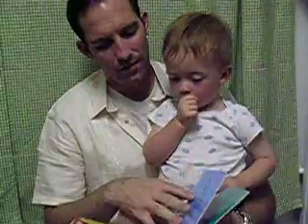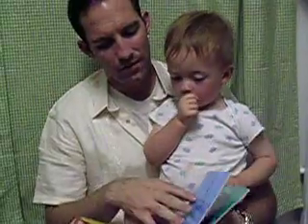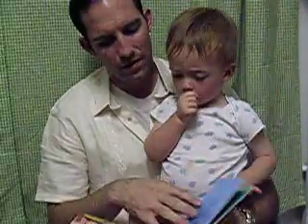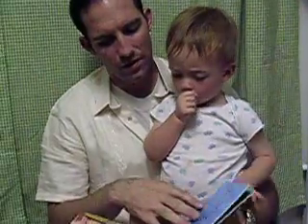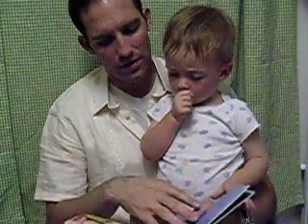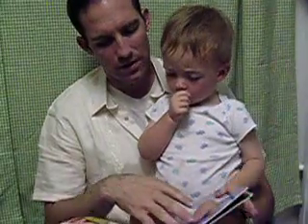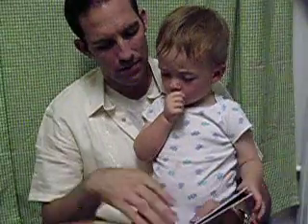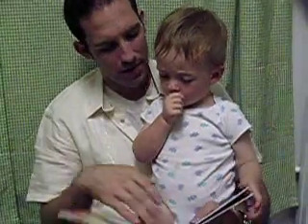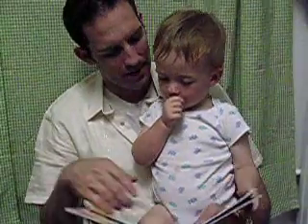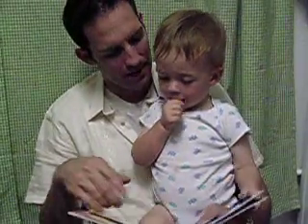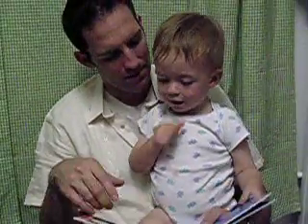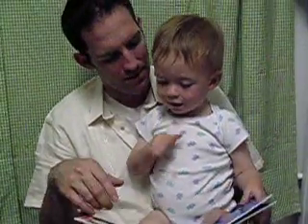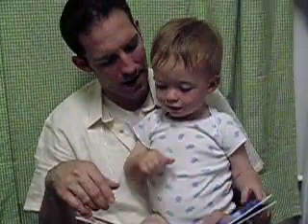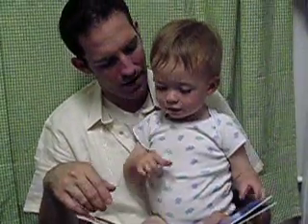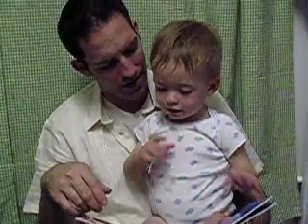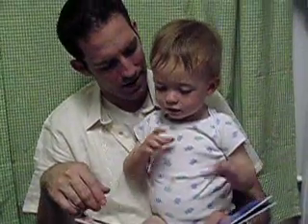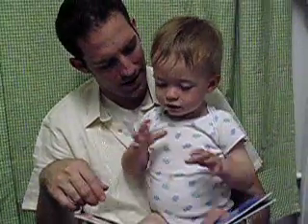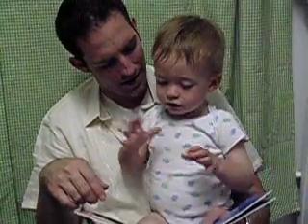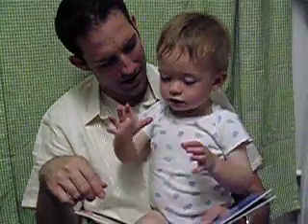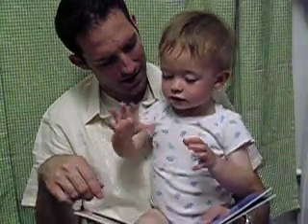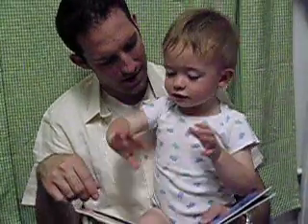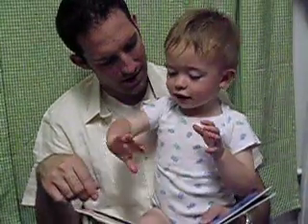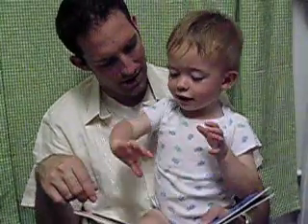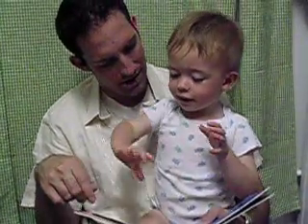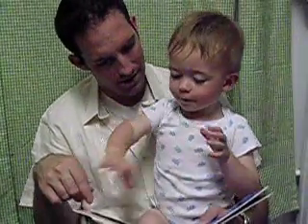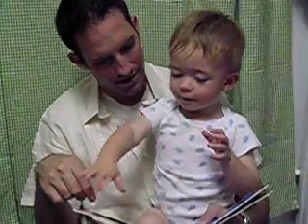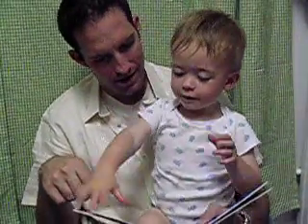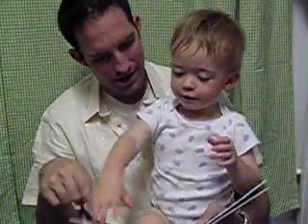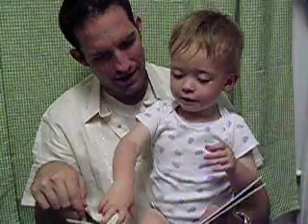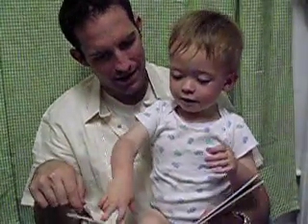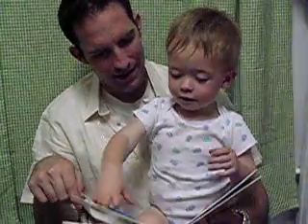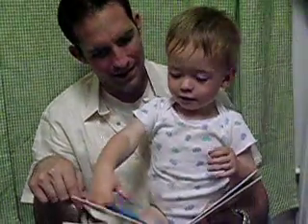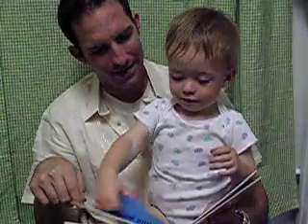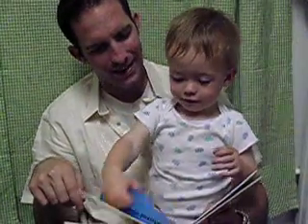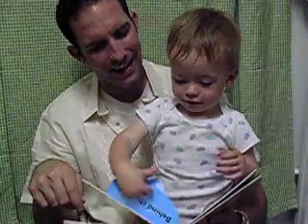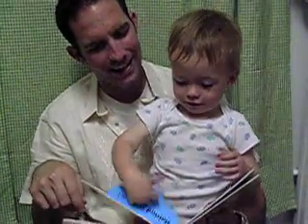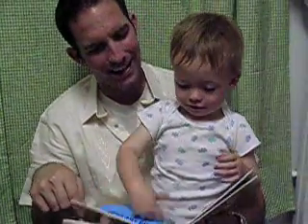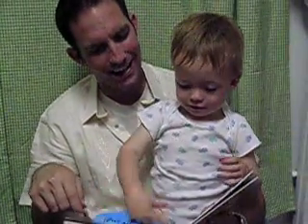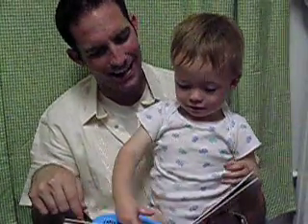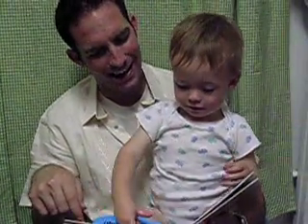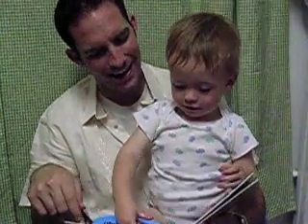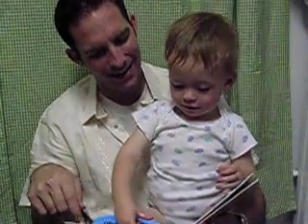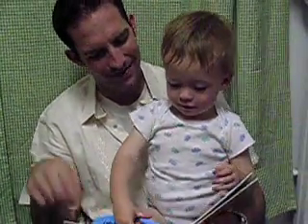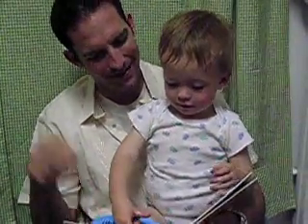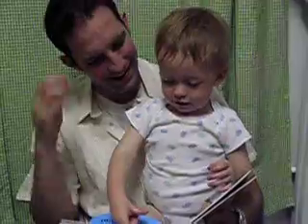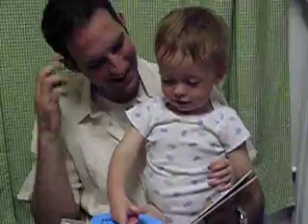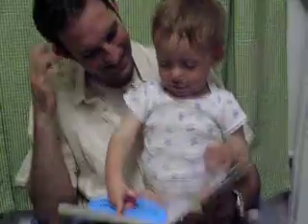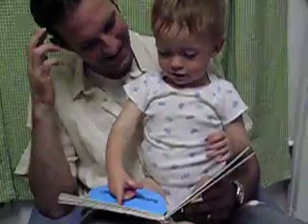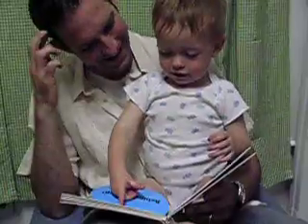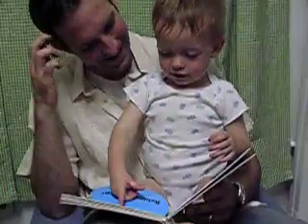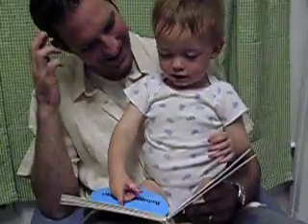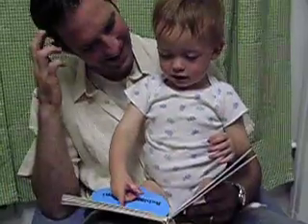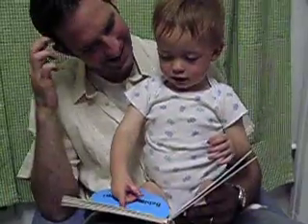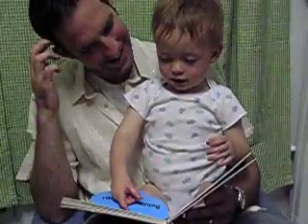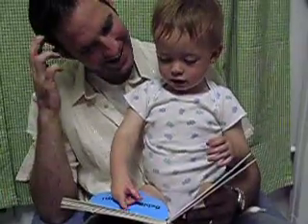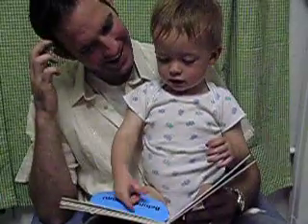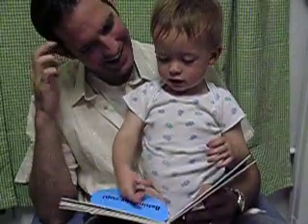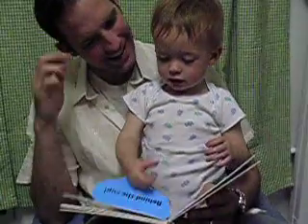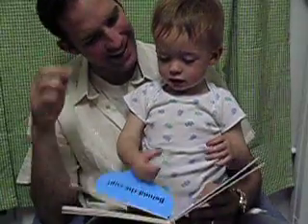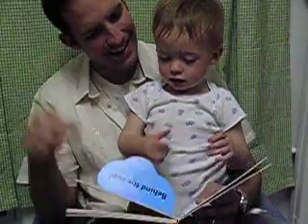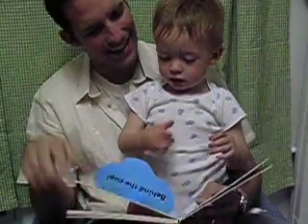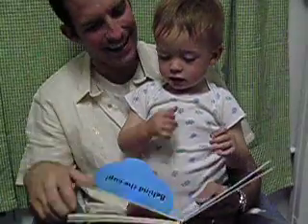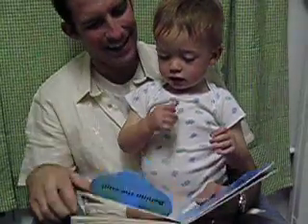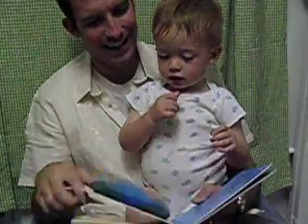Where's the baby's mouth? Cup. It's behind the cup, huh? Yeah.